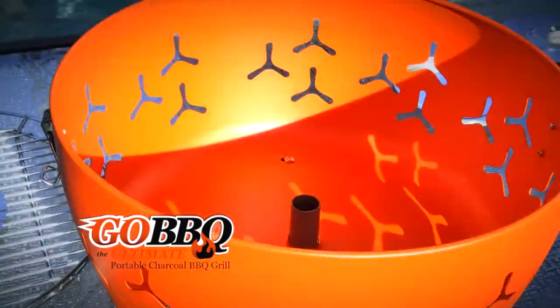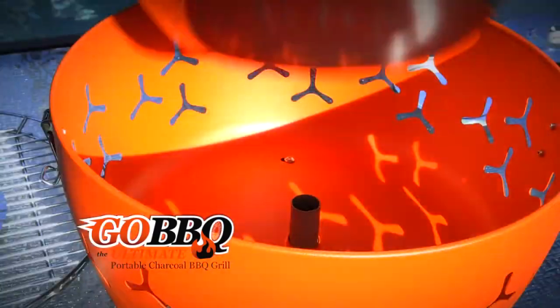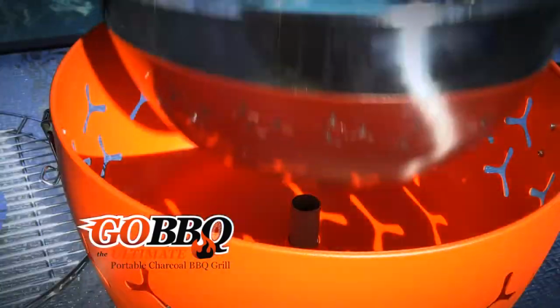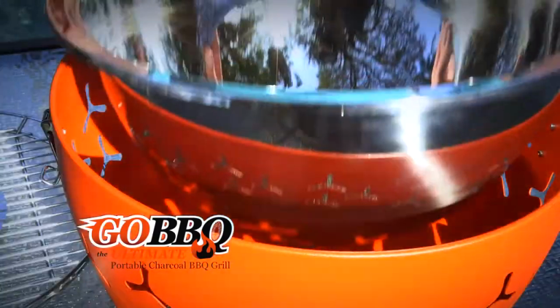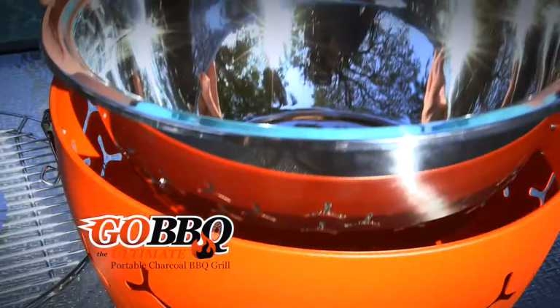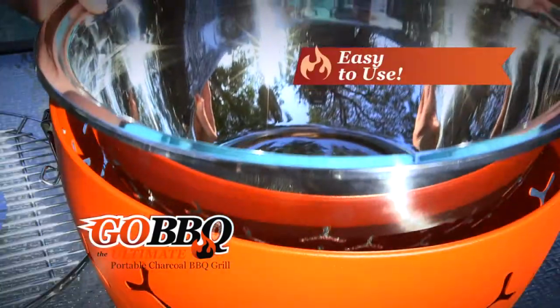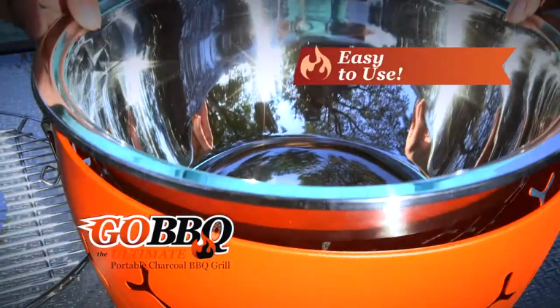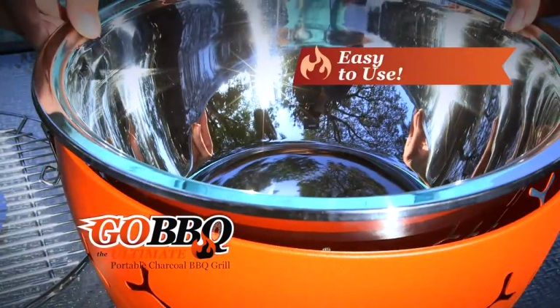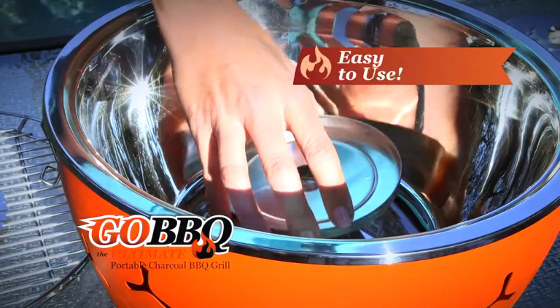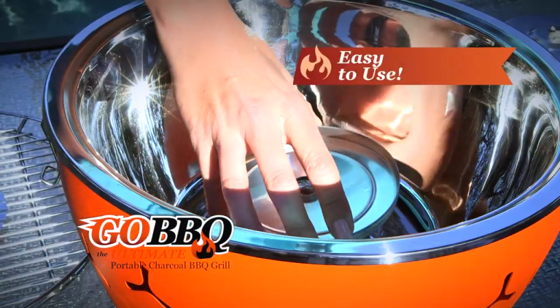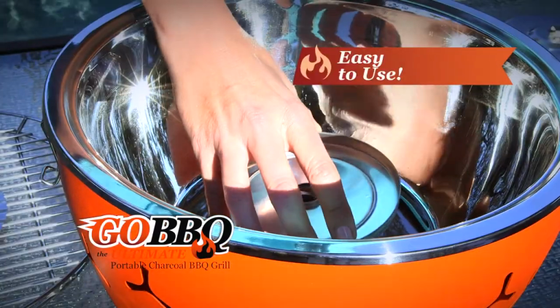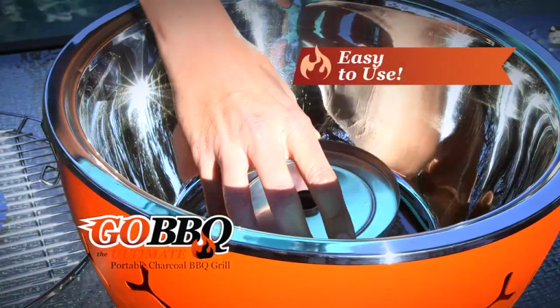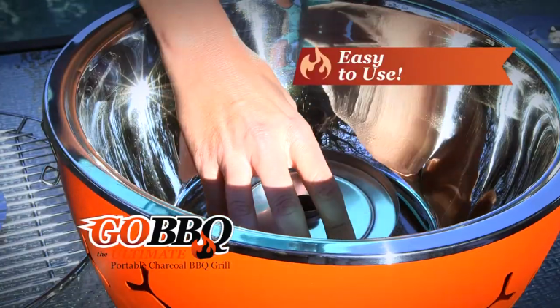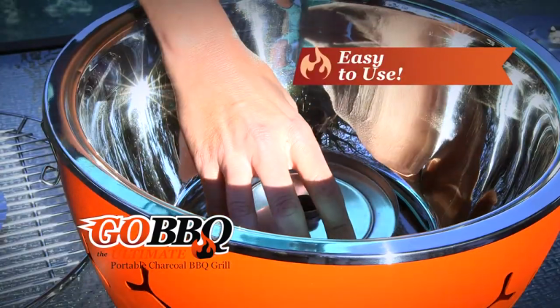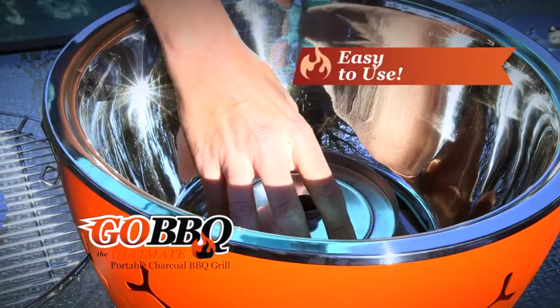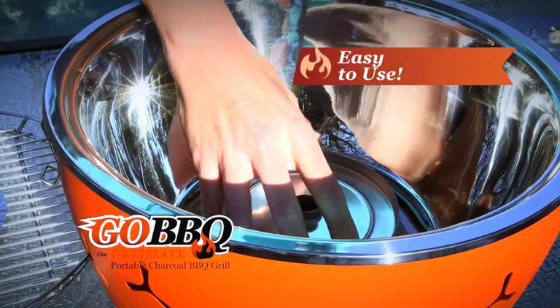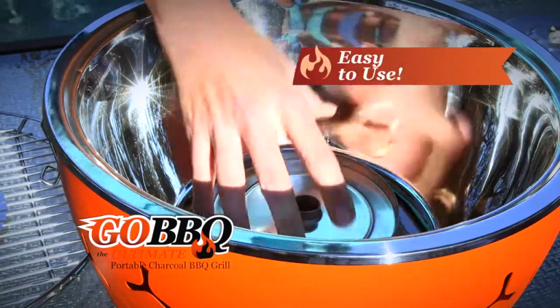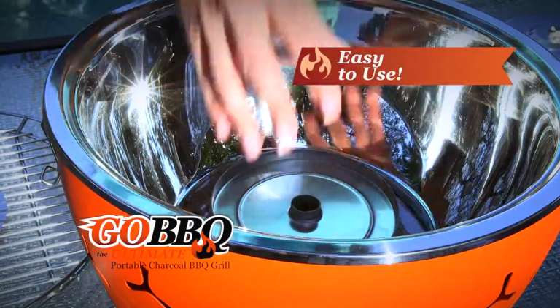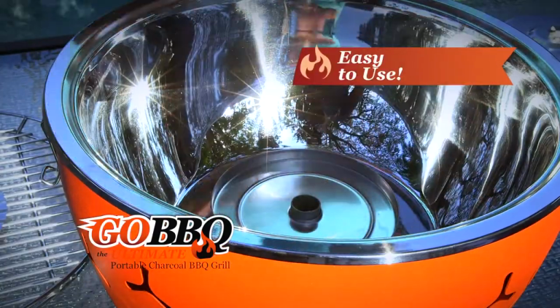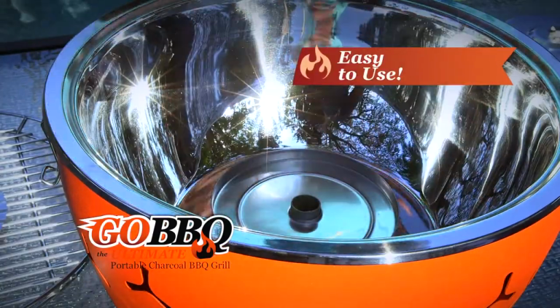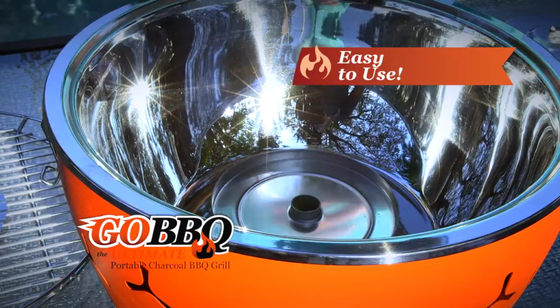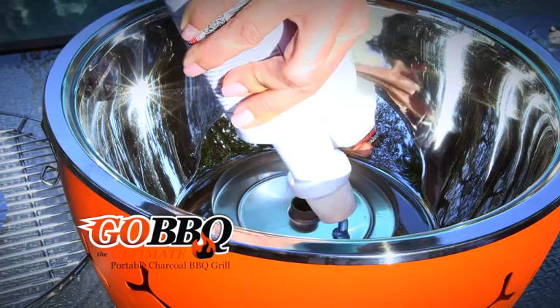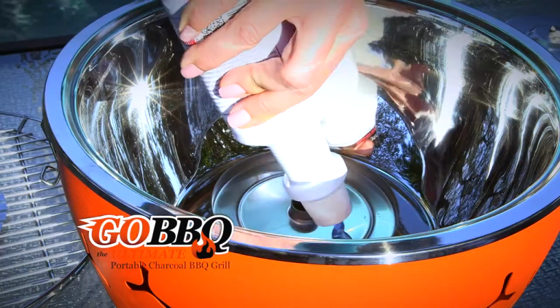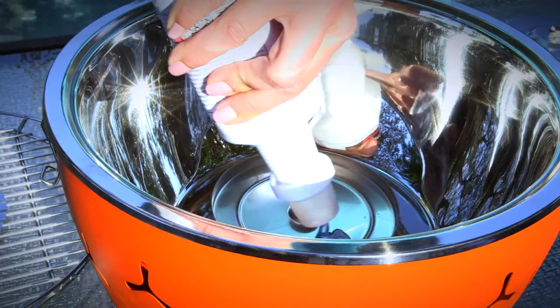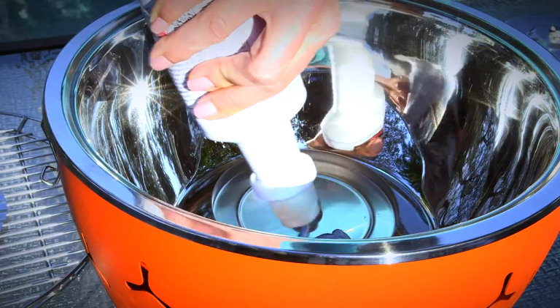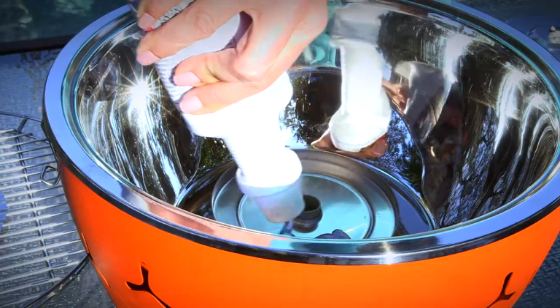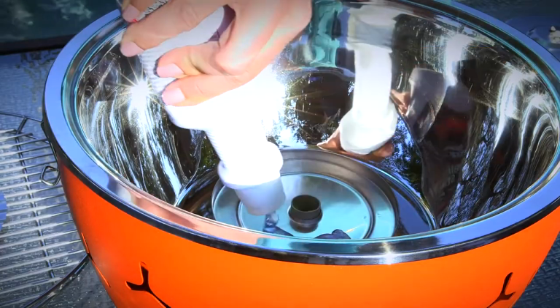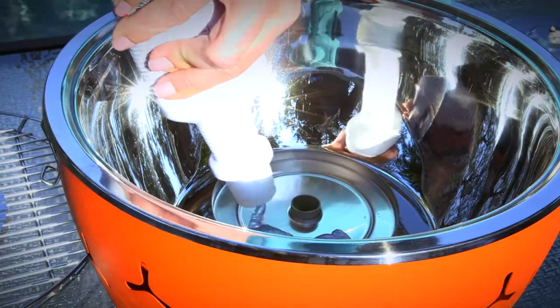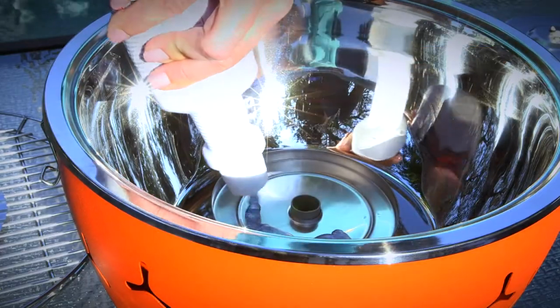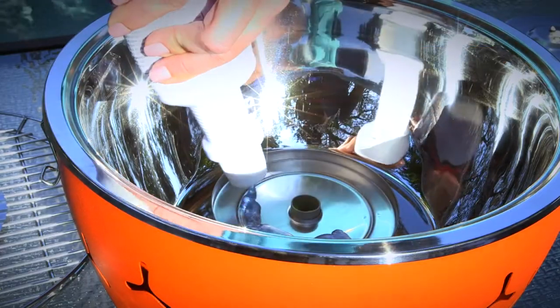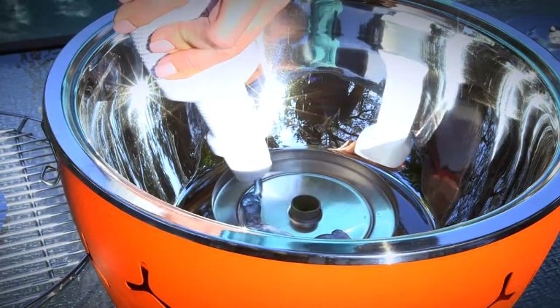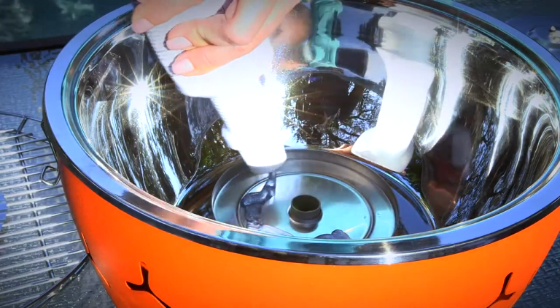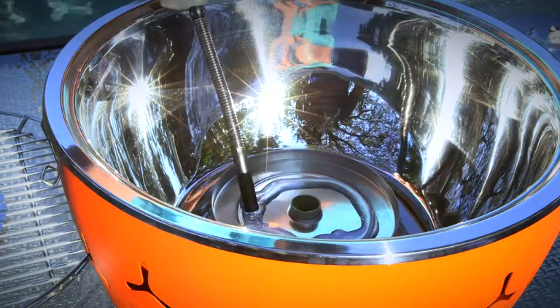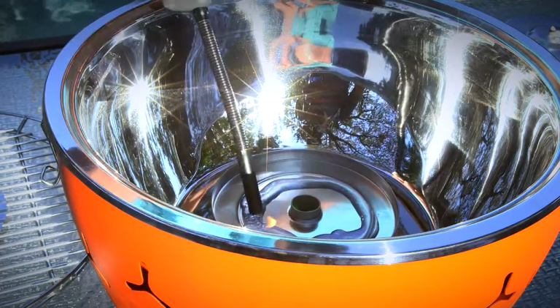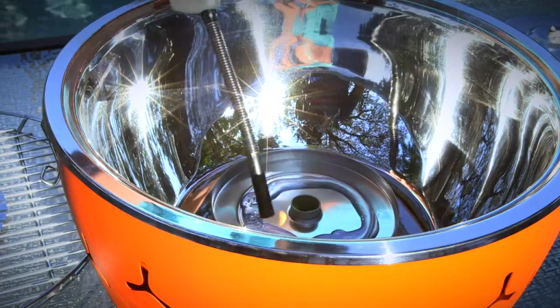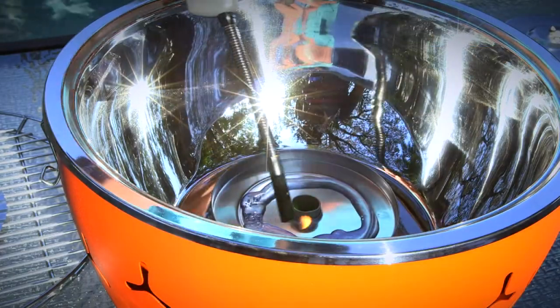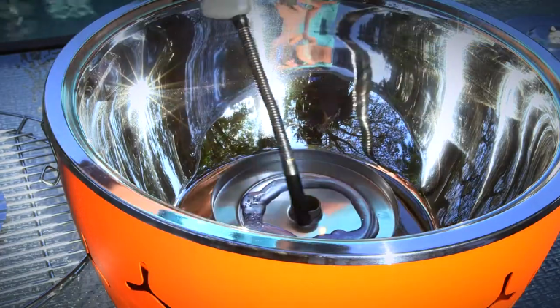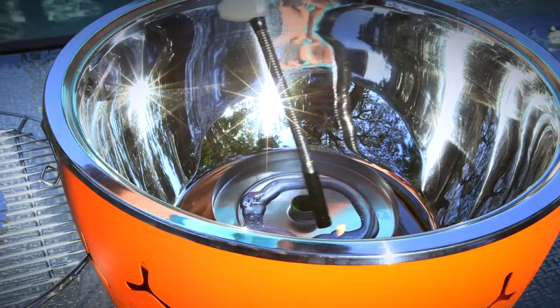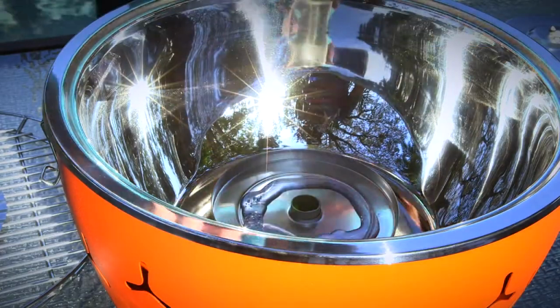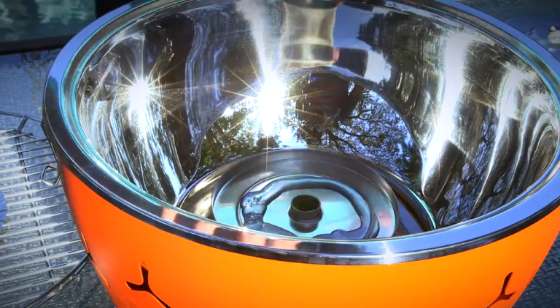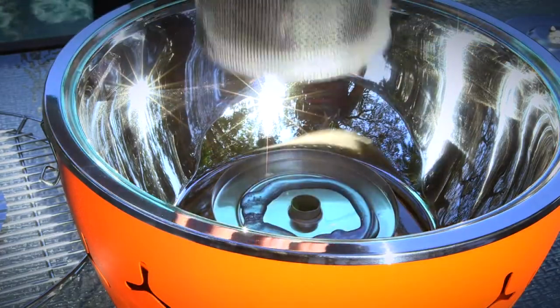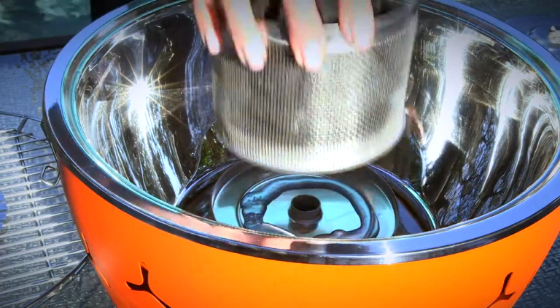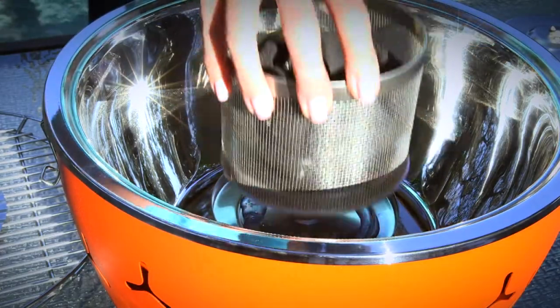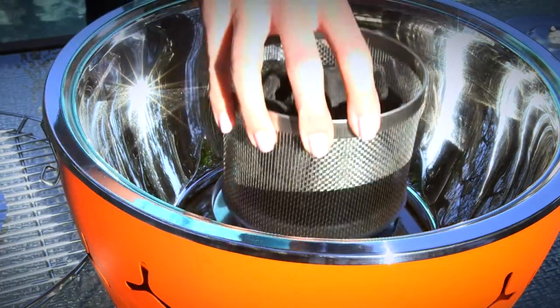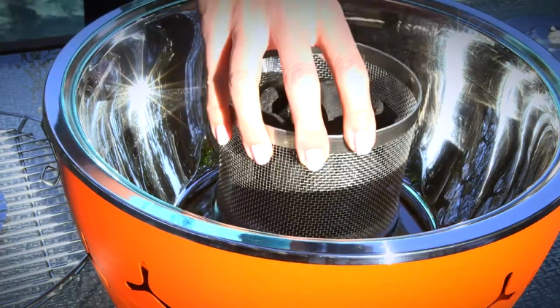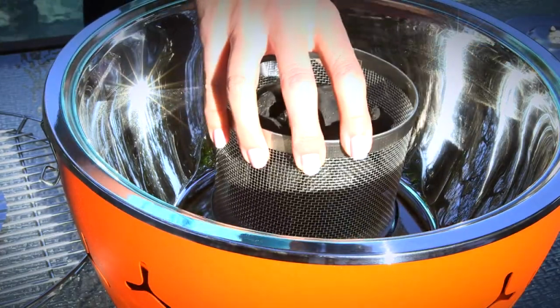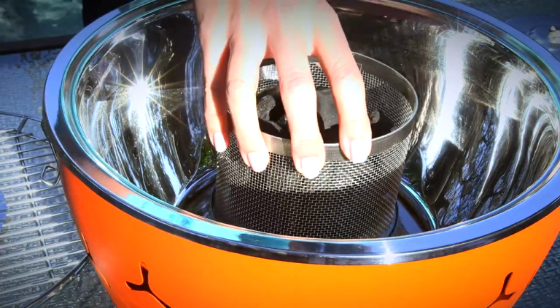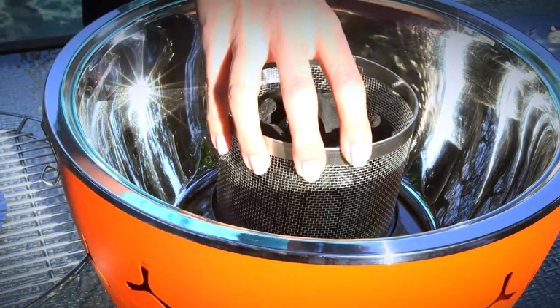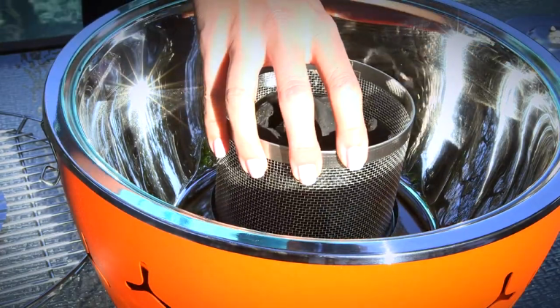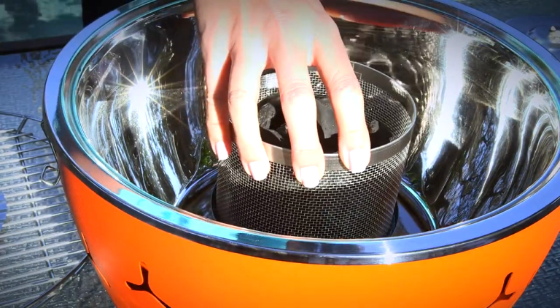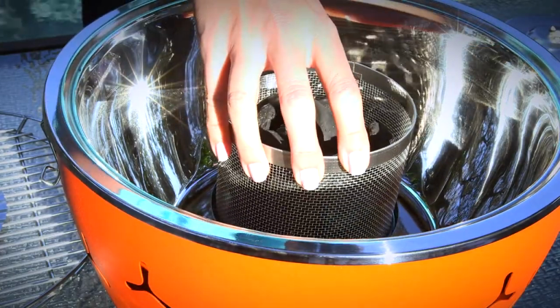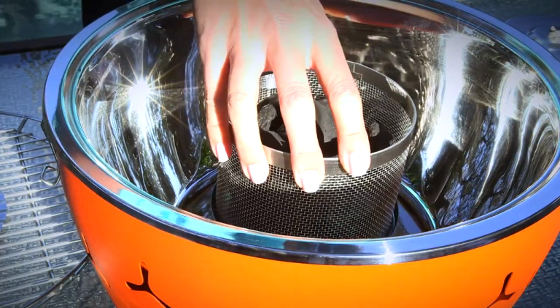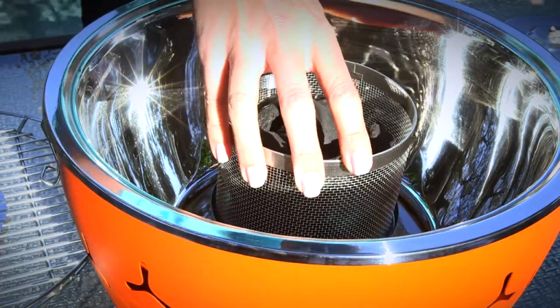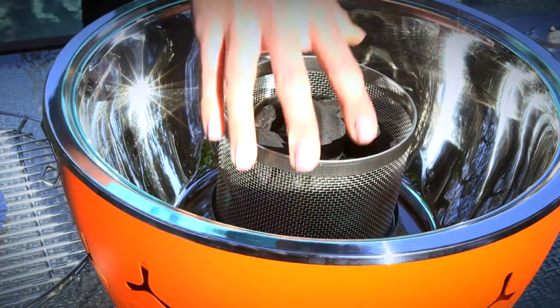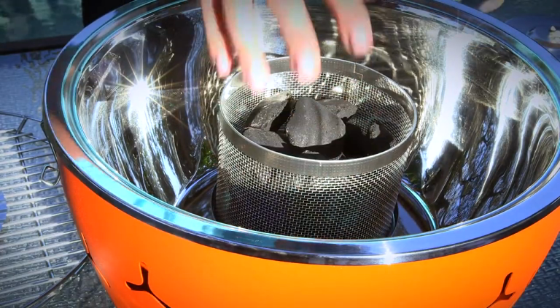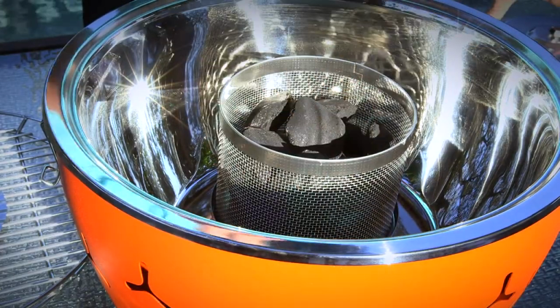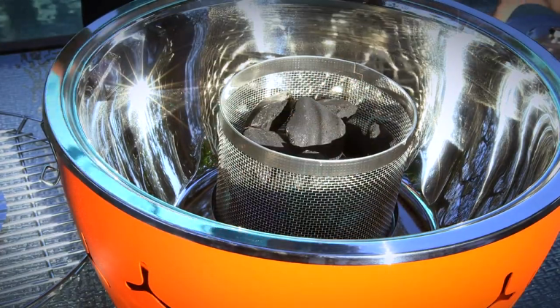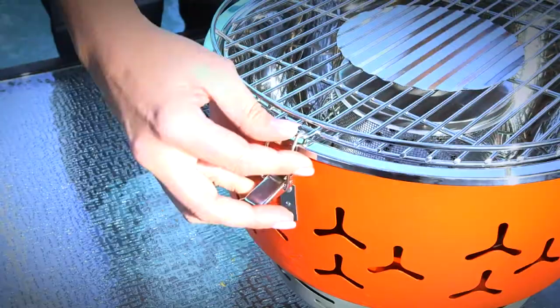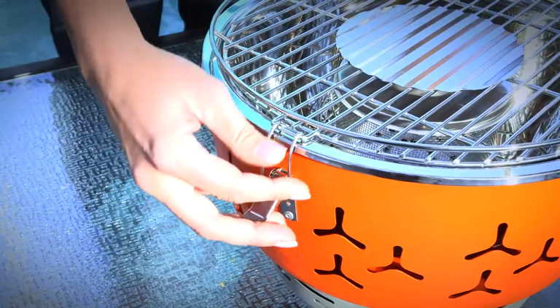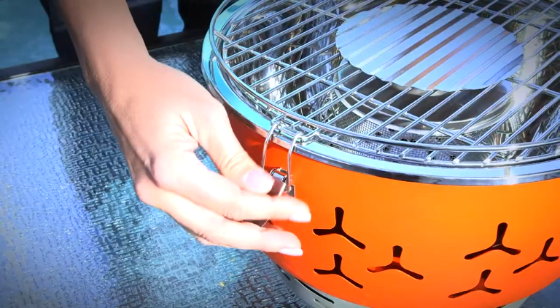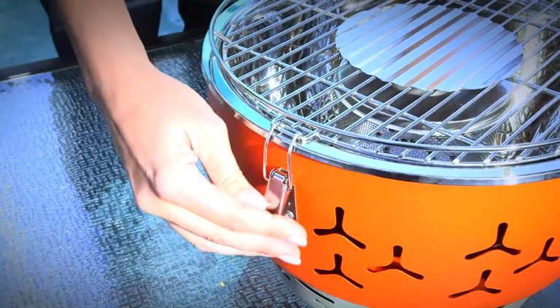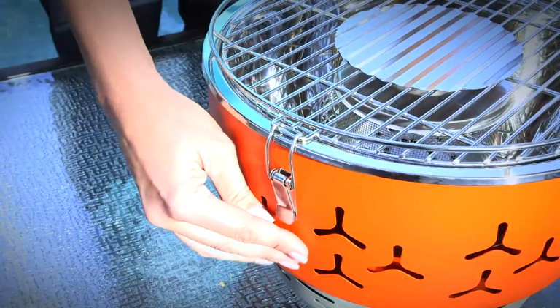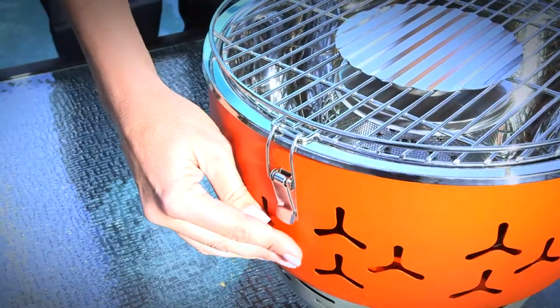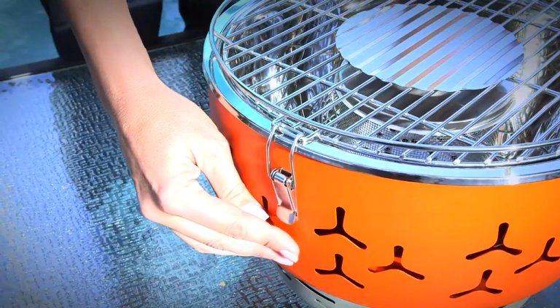The Go! Barbecue is easy to use. Simply add some lighter gel, light it, put the charcoal into the chamber, and snap the unit shut.